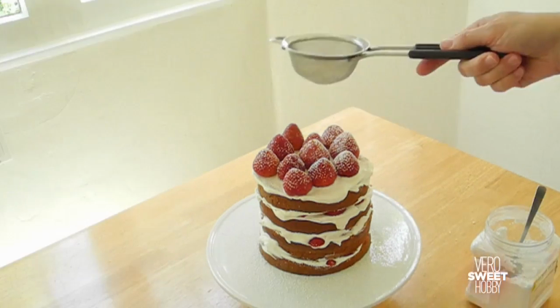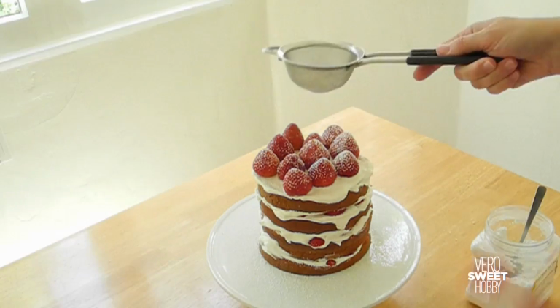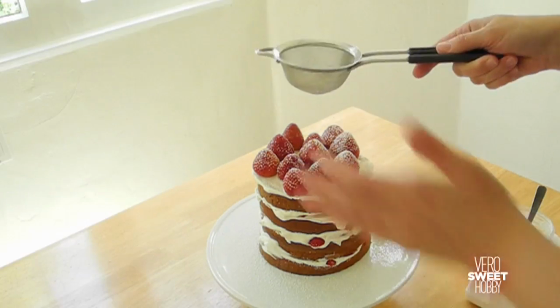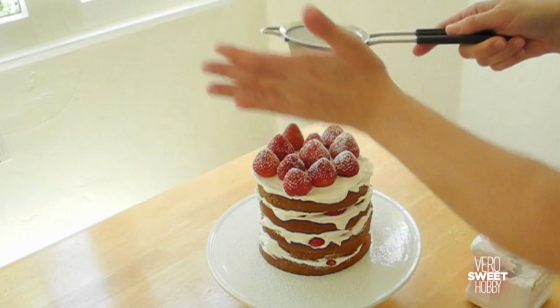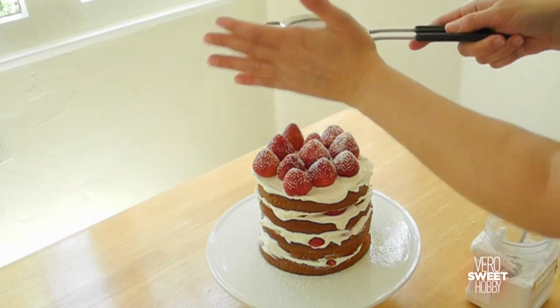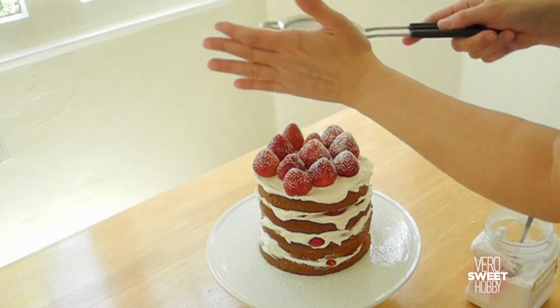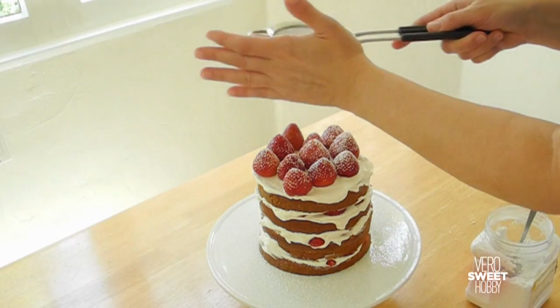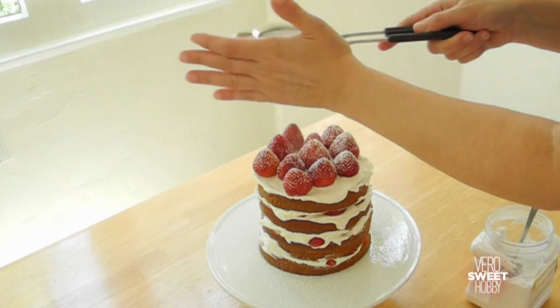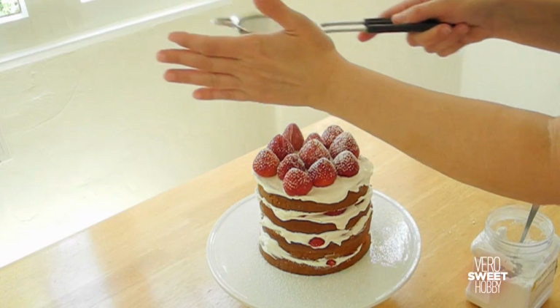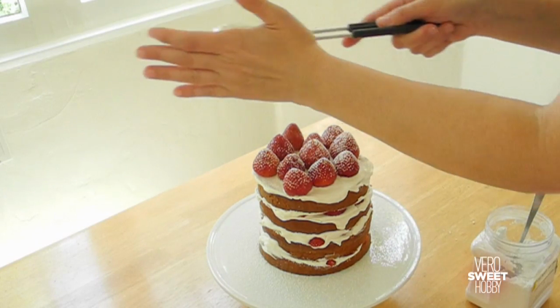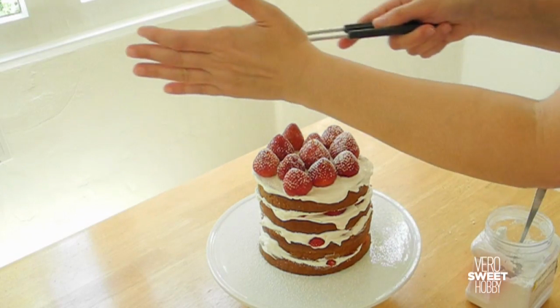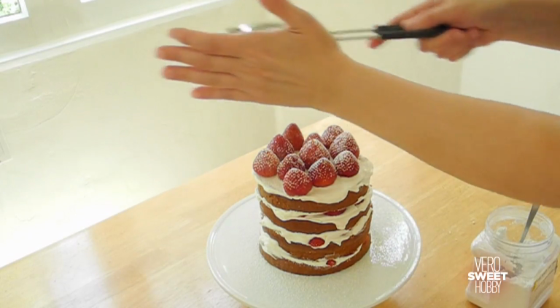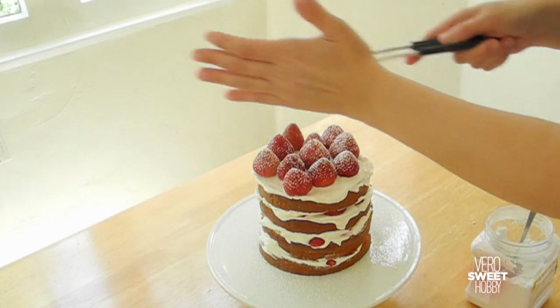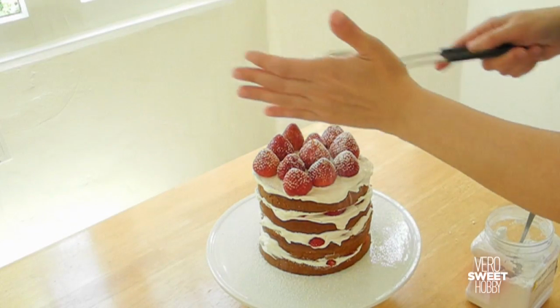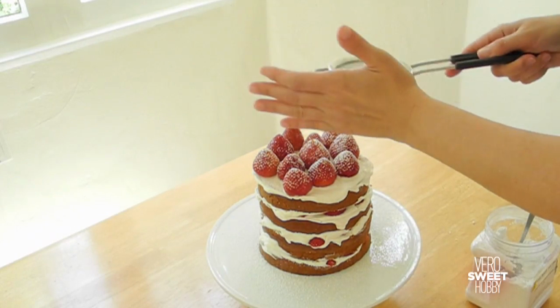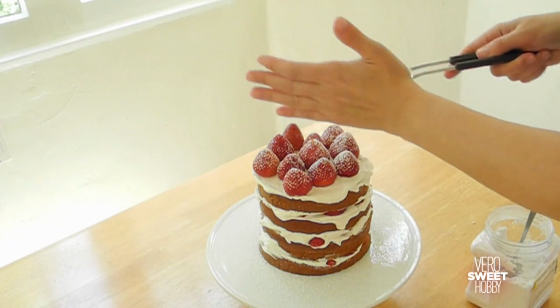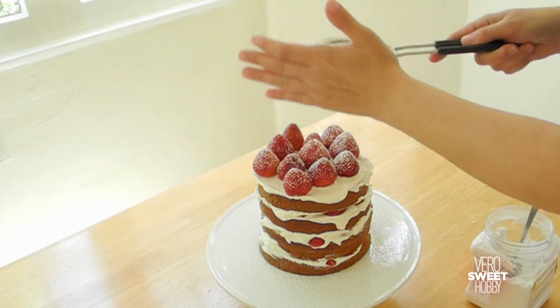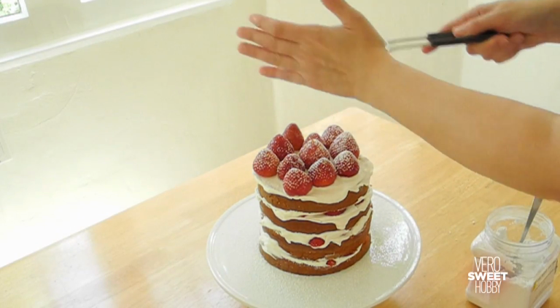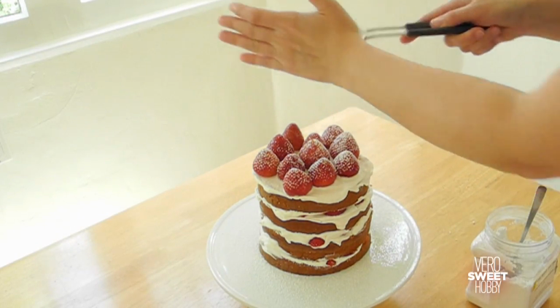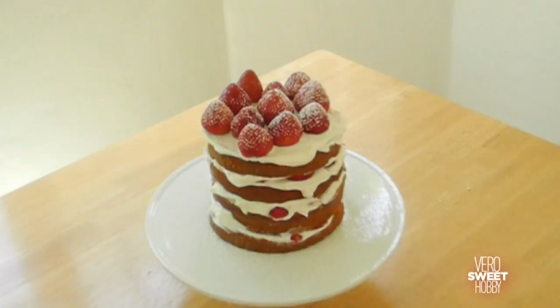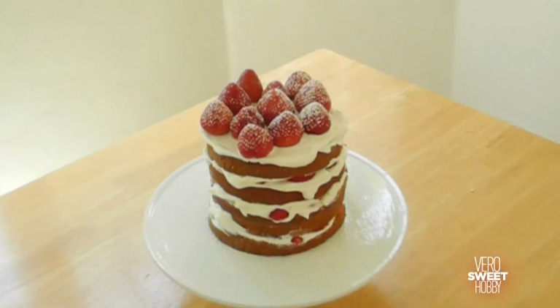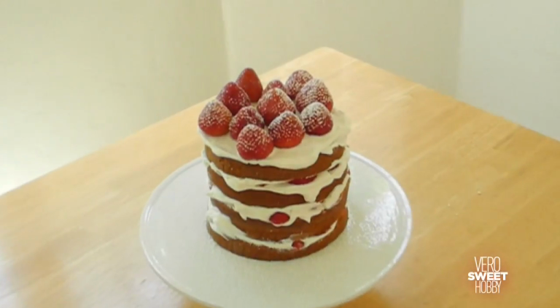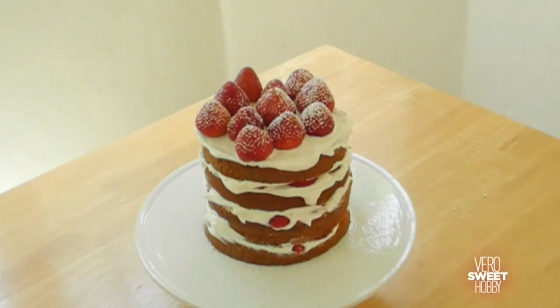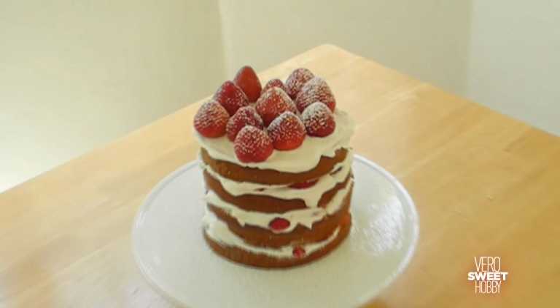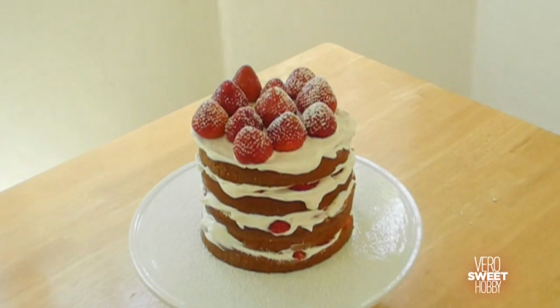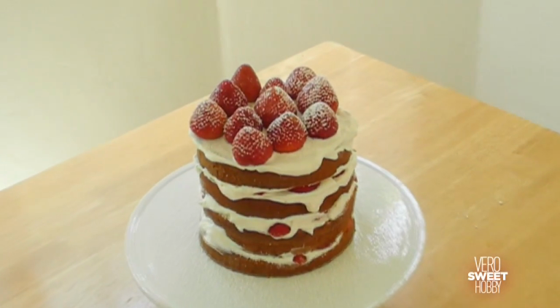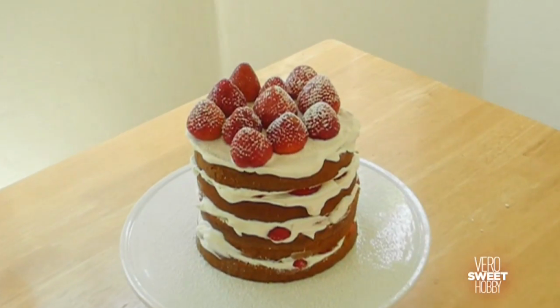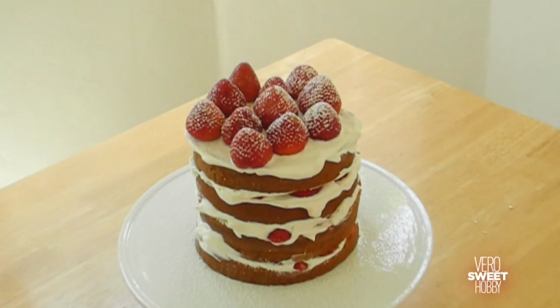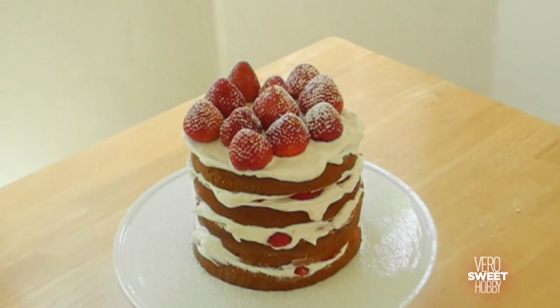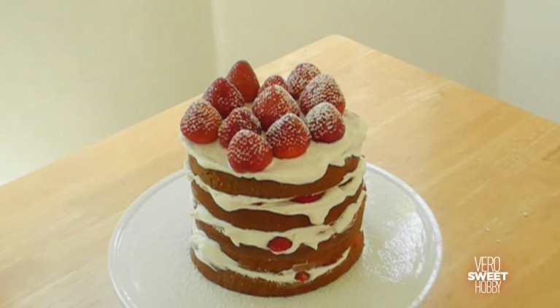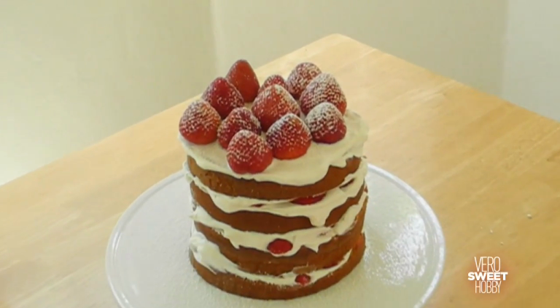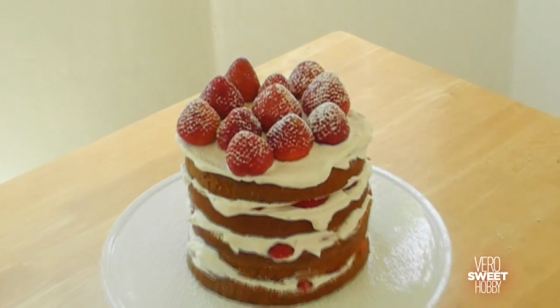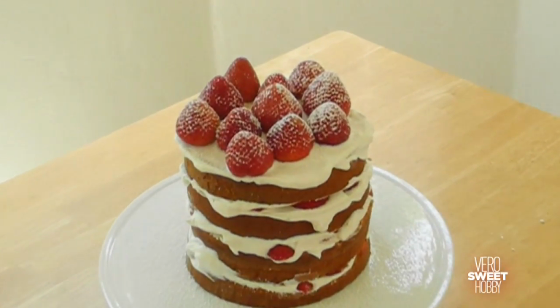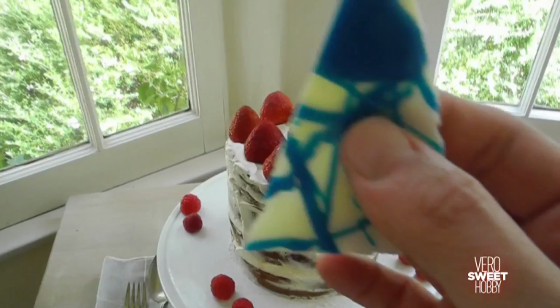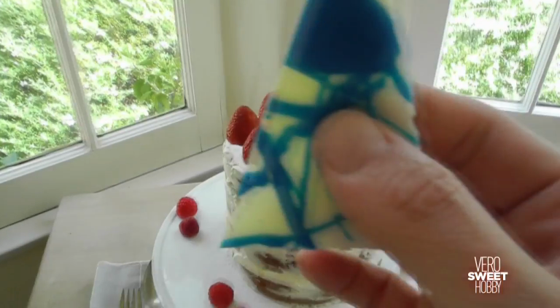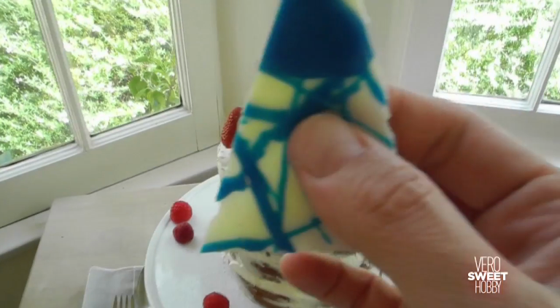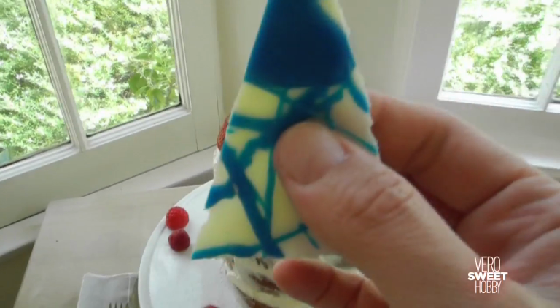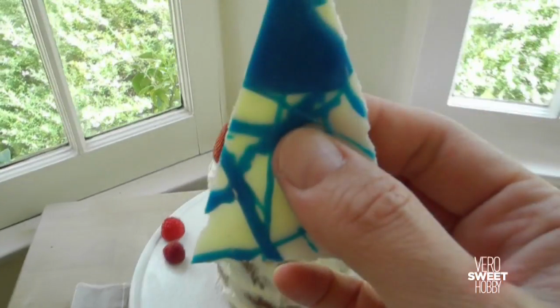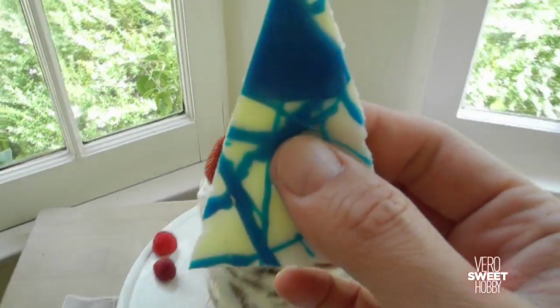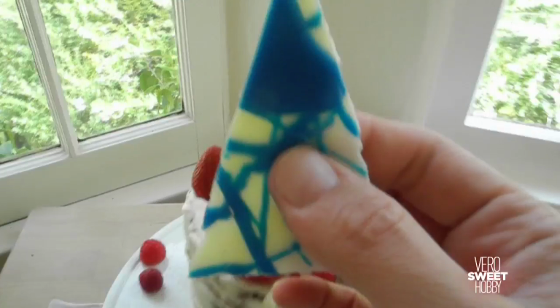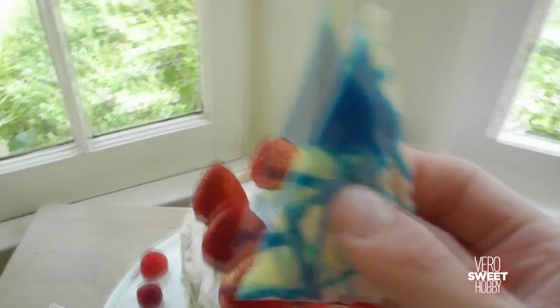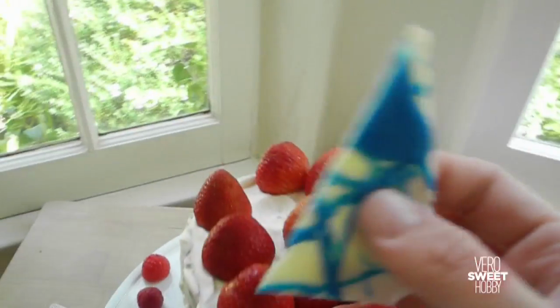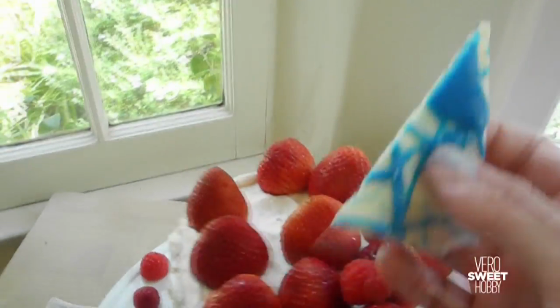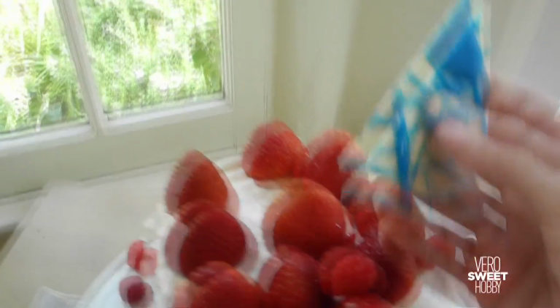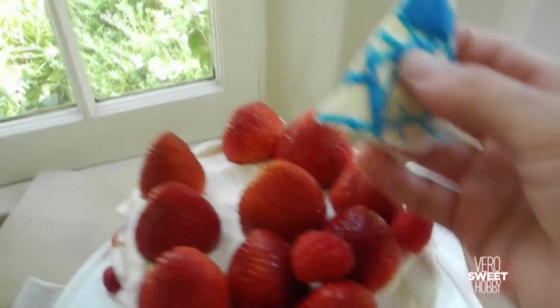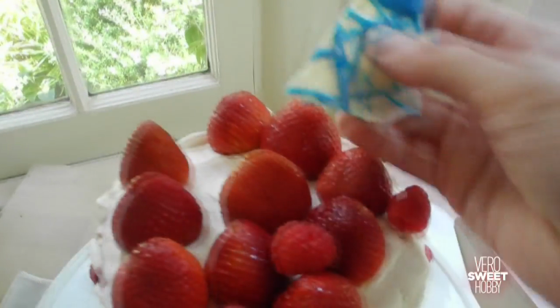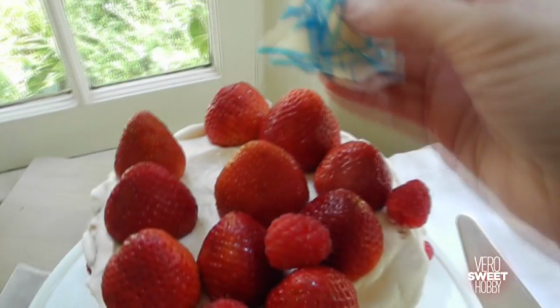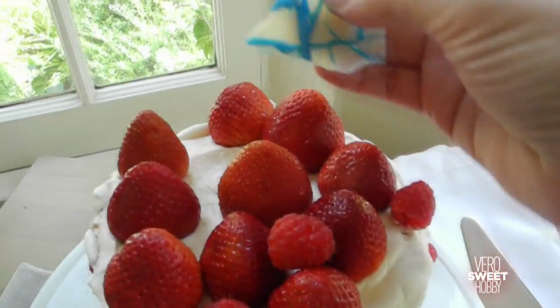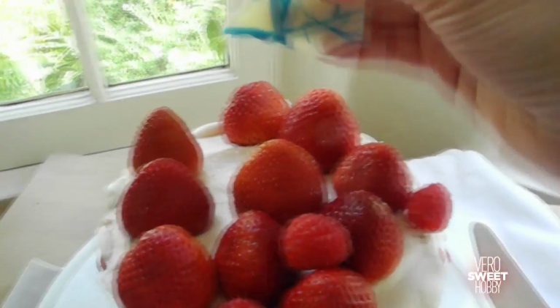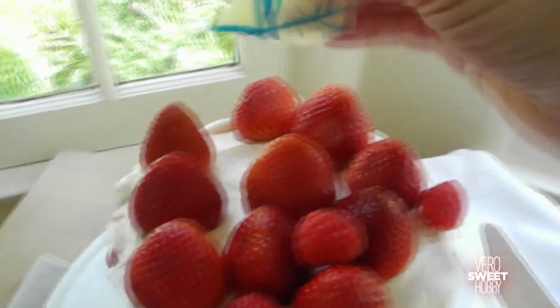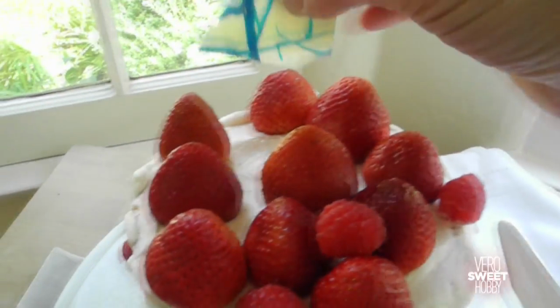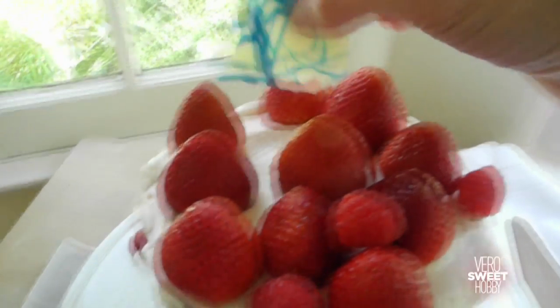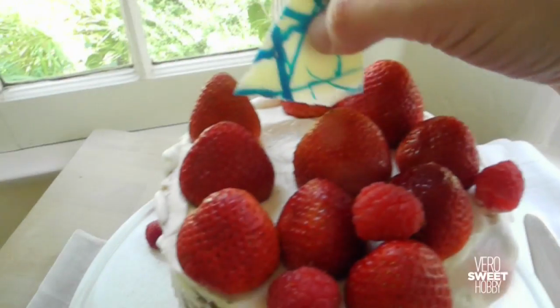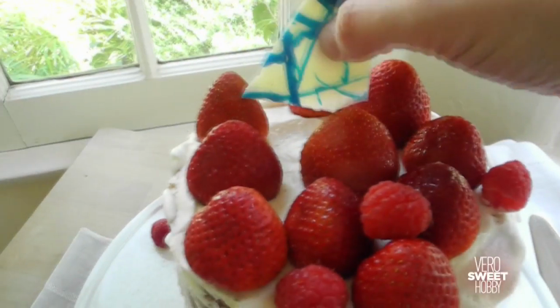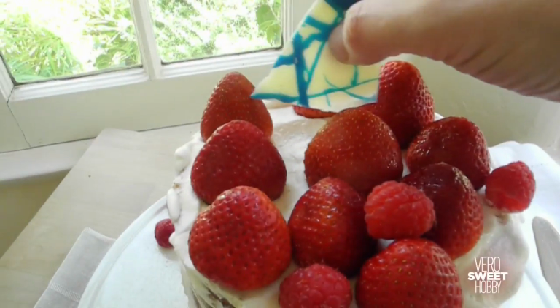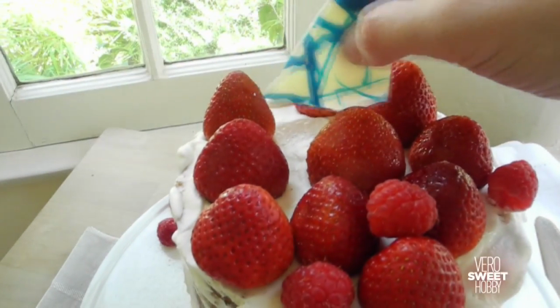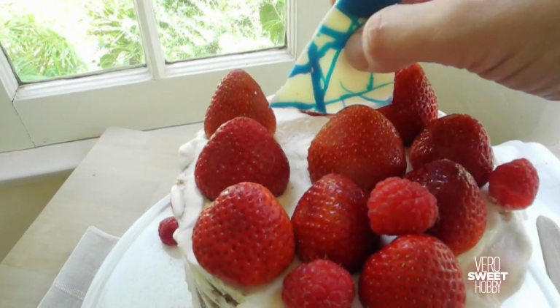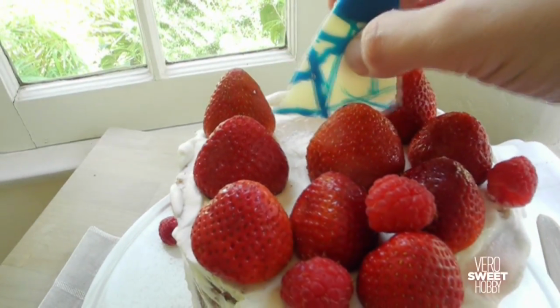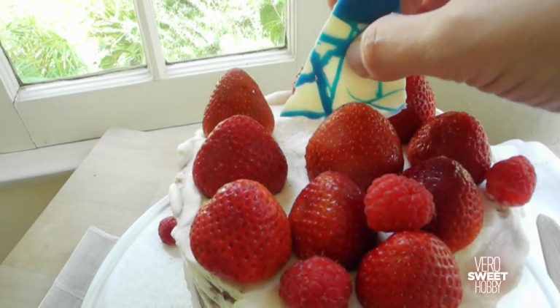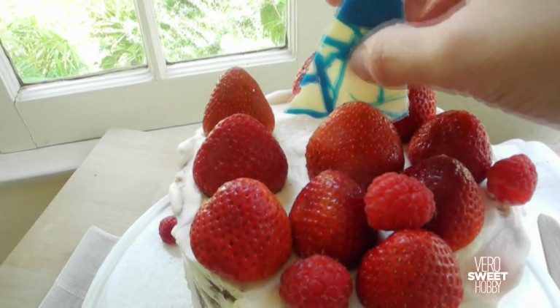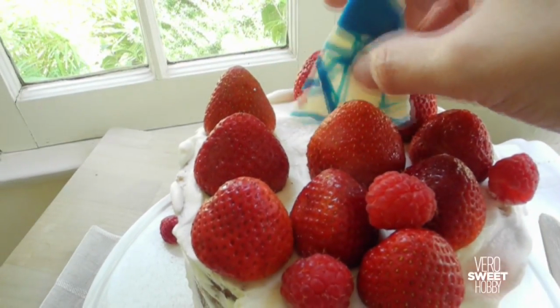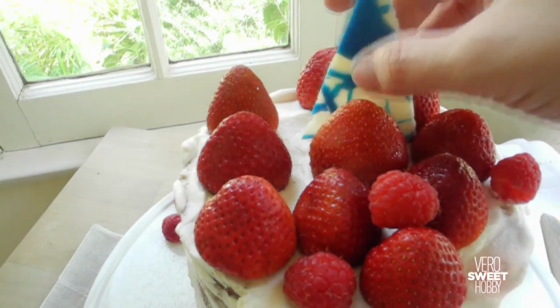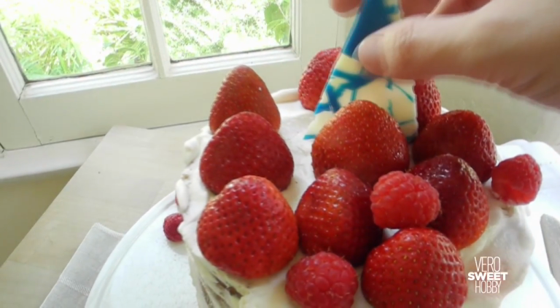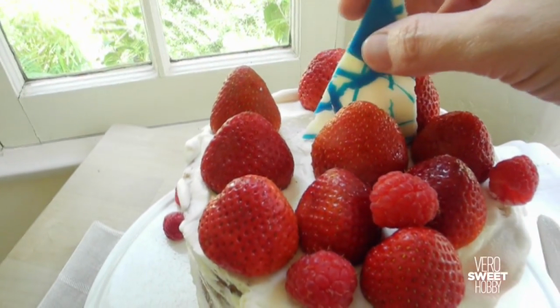For the final touches, add some confectioners sugar and, if you want, some big chunks of chocolate to make it look even more finished.